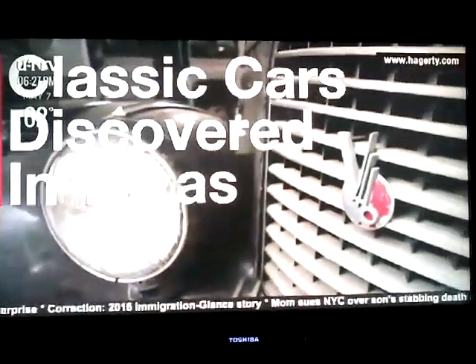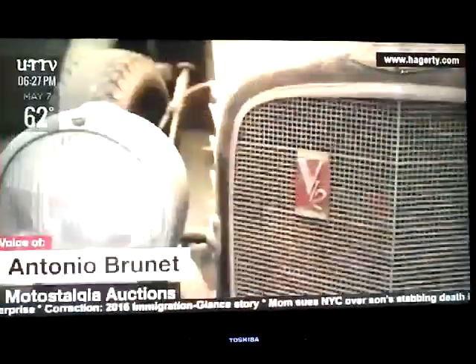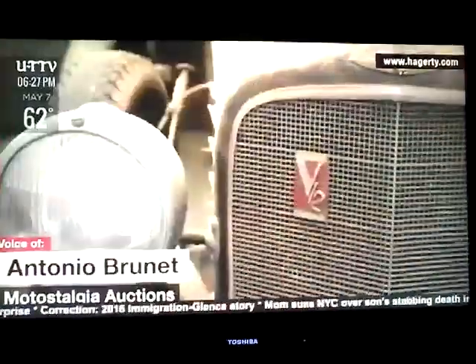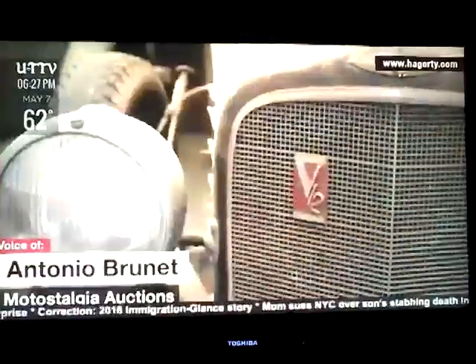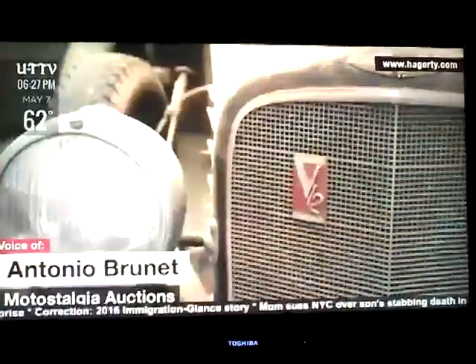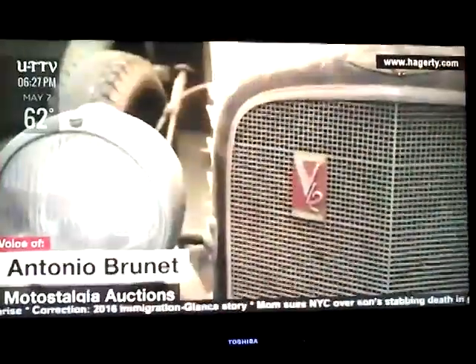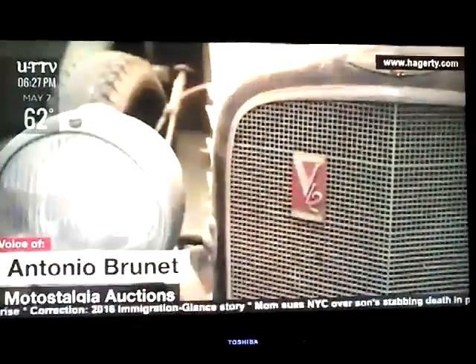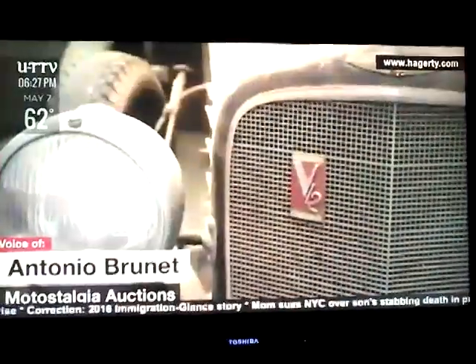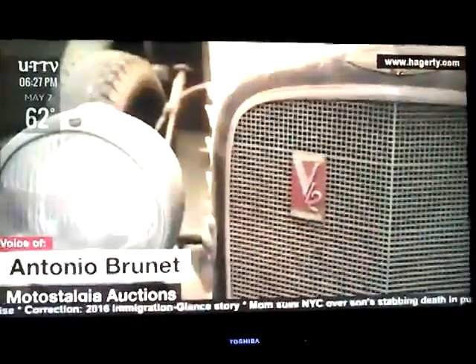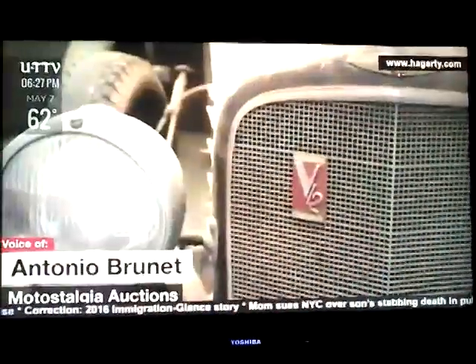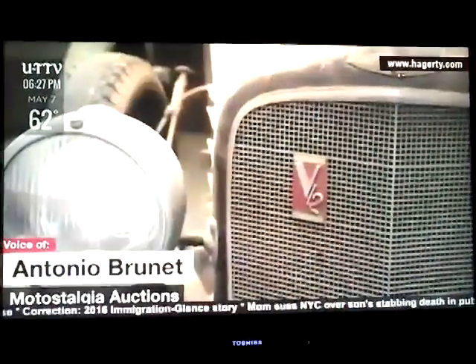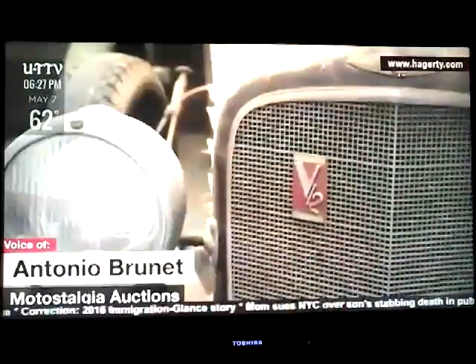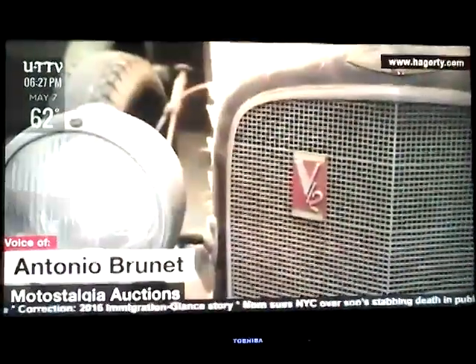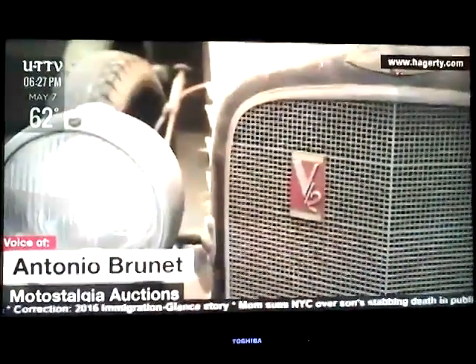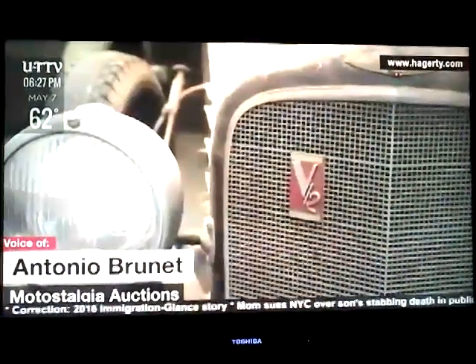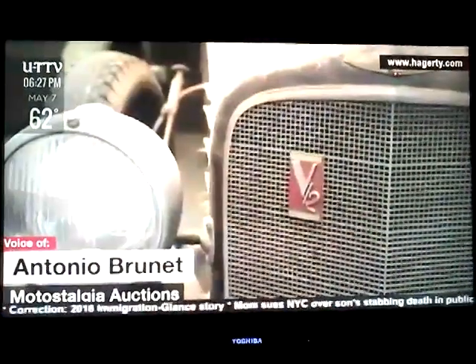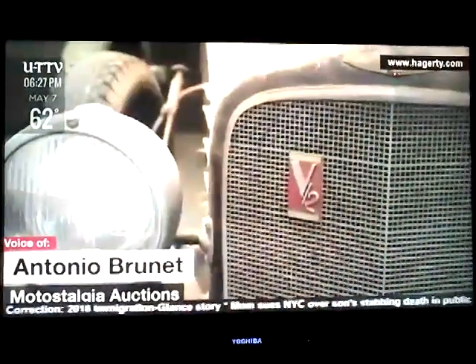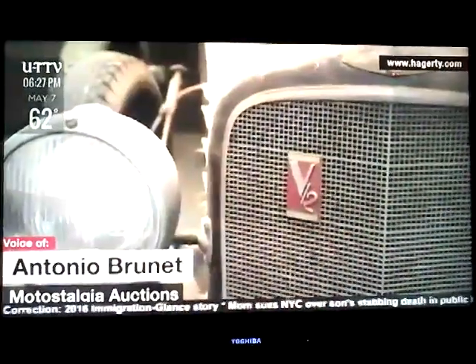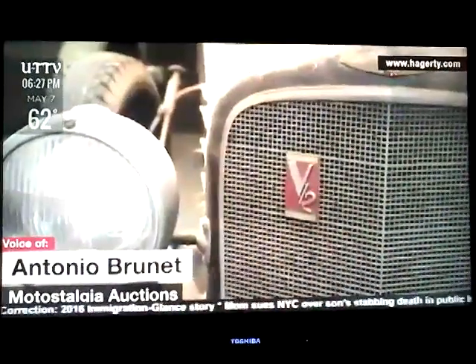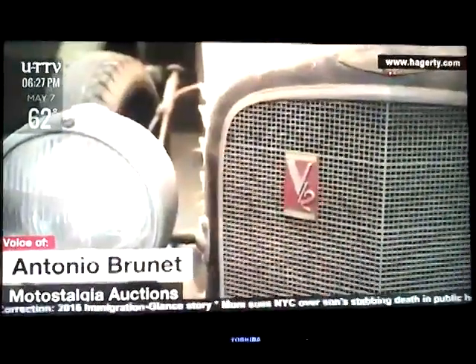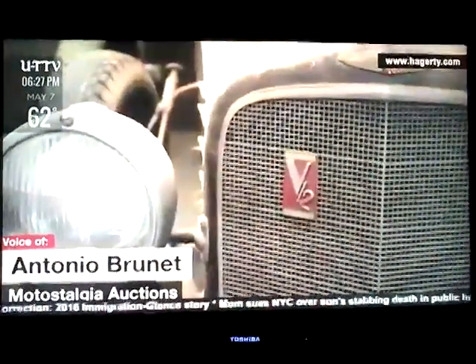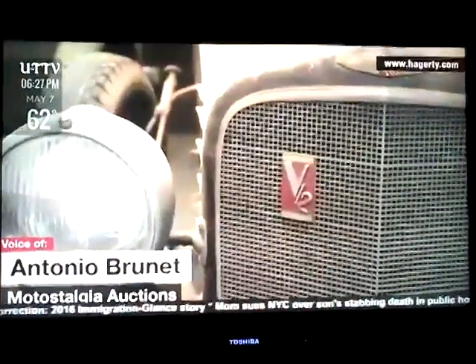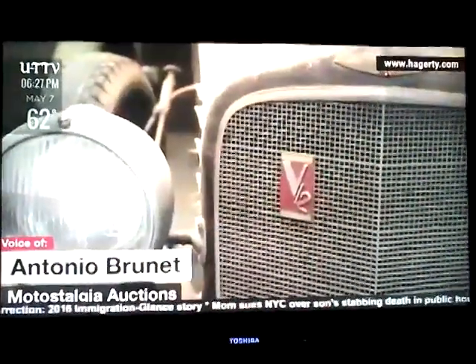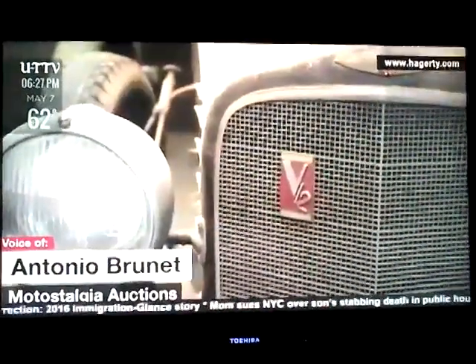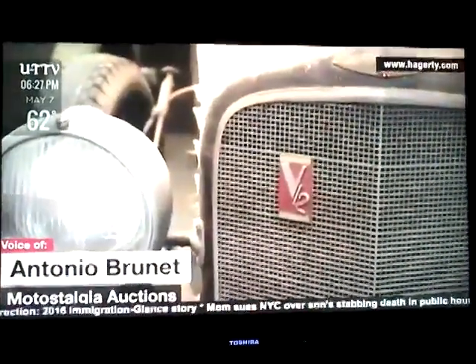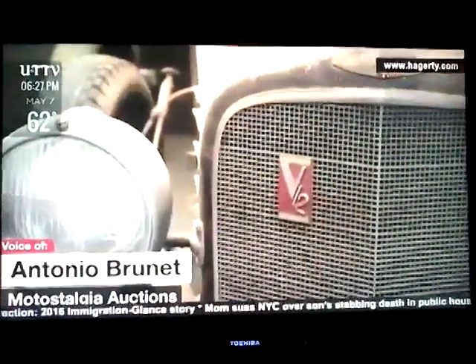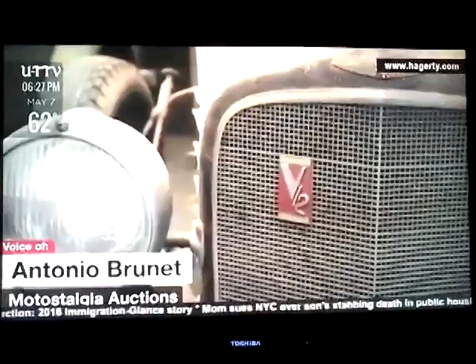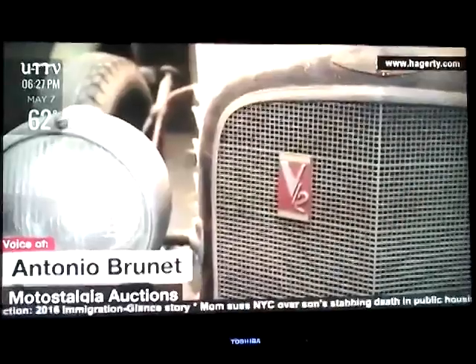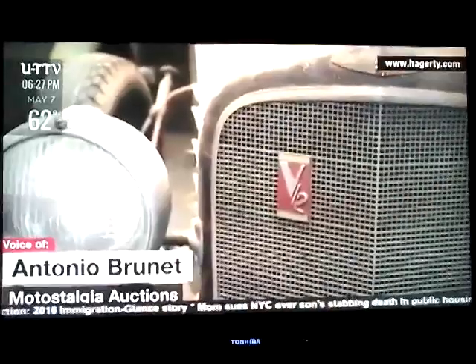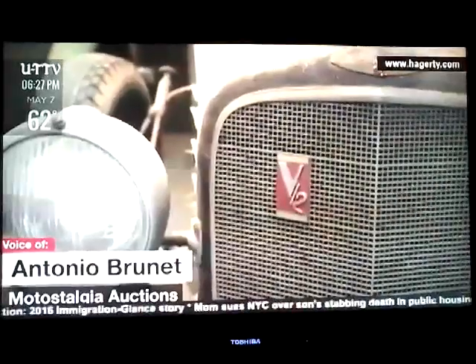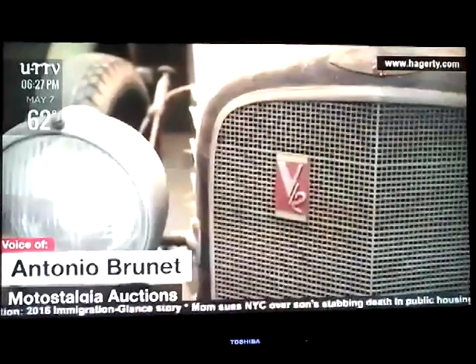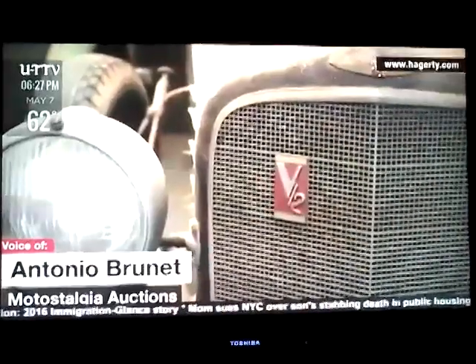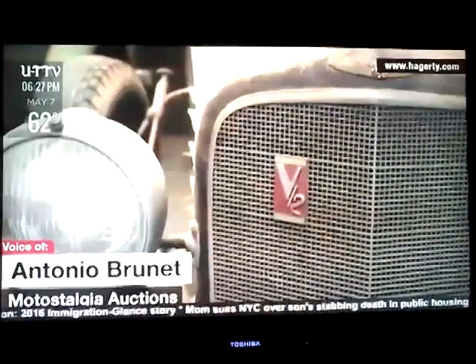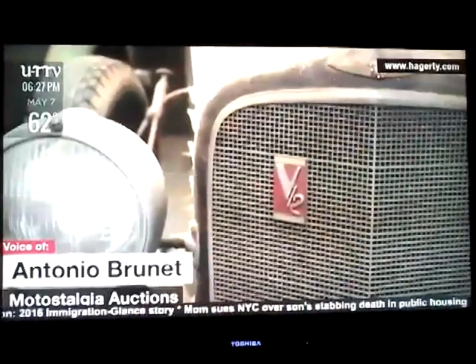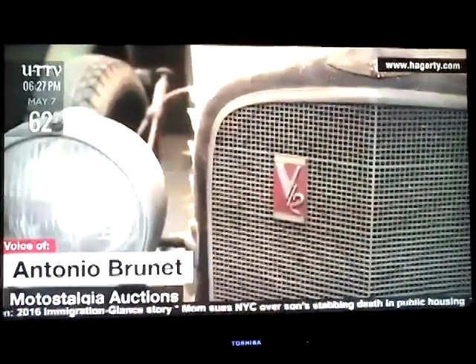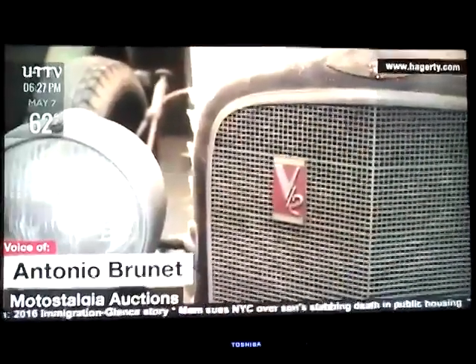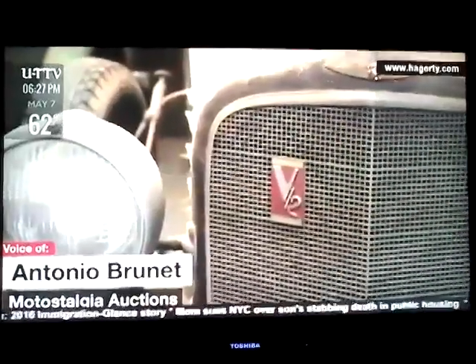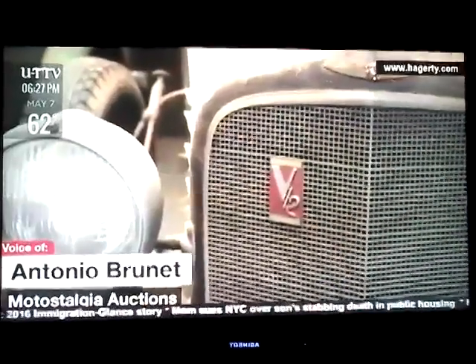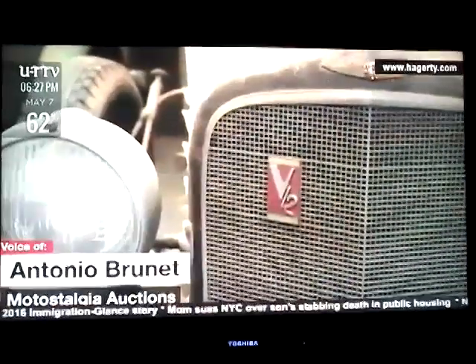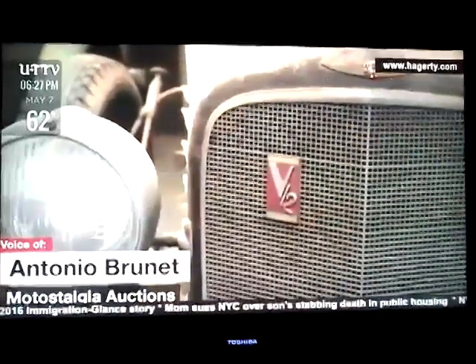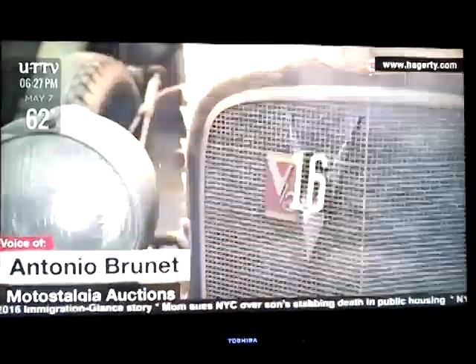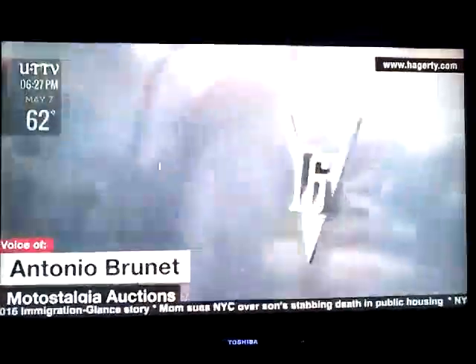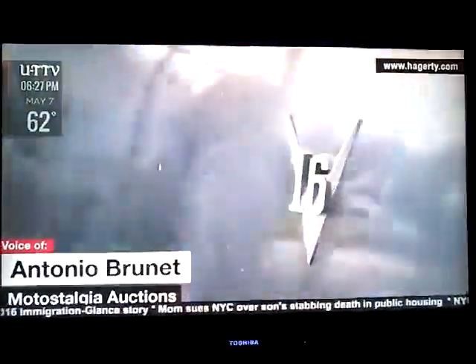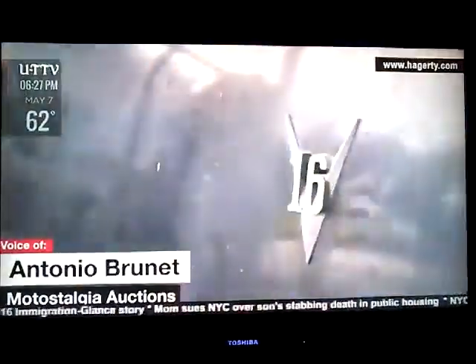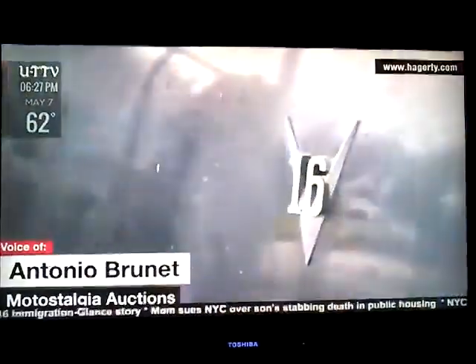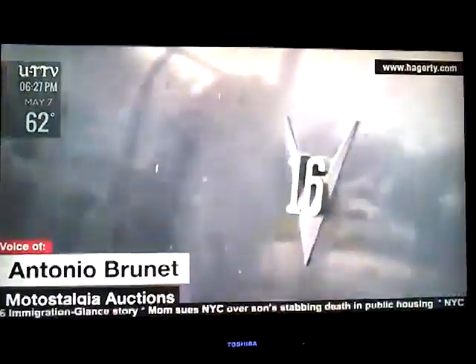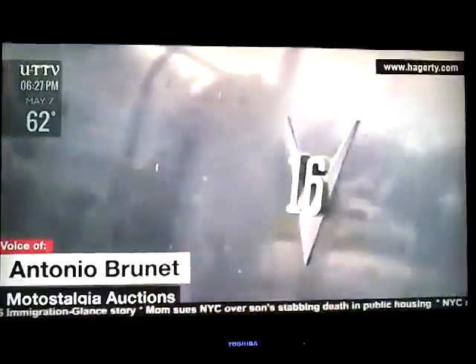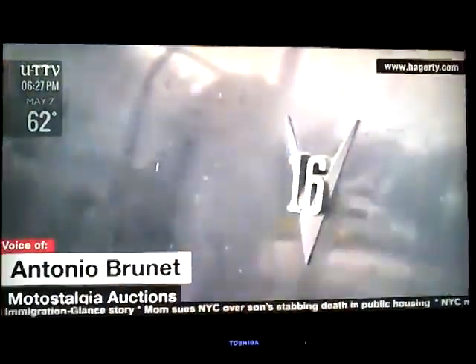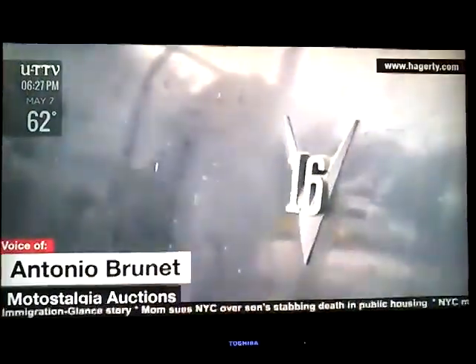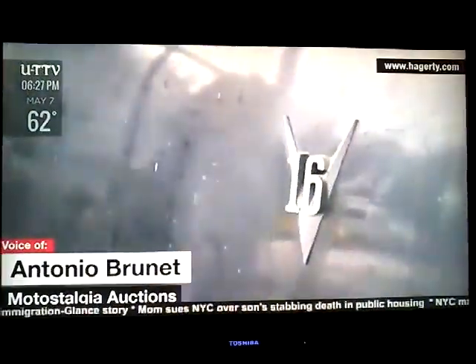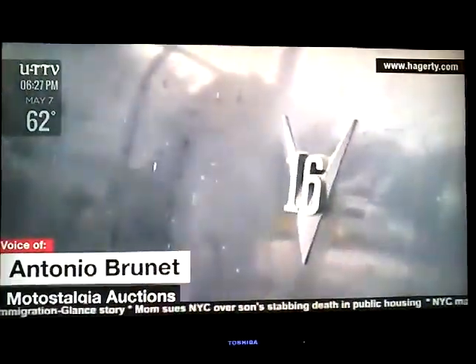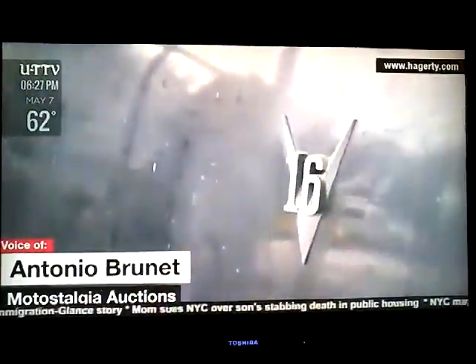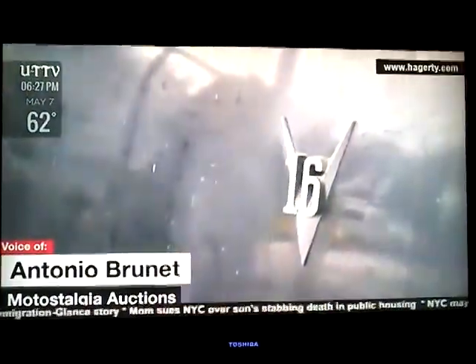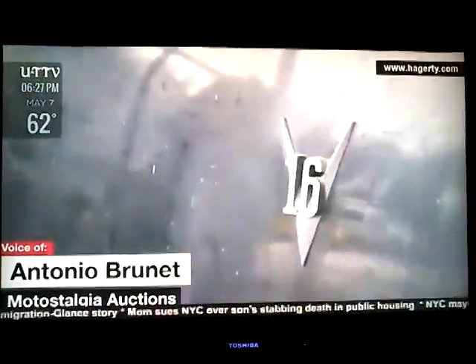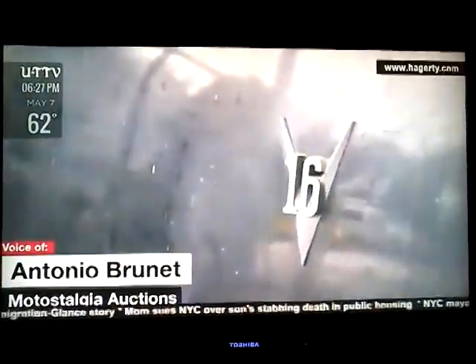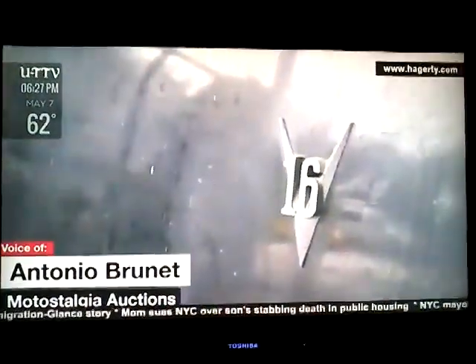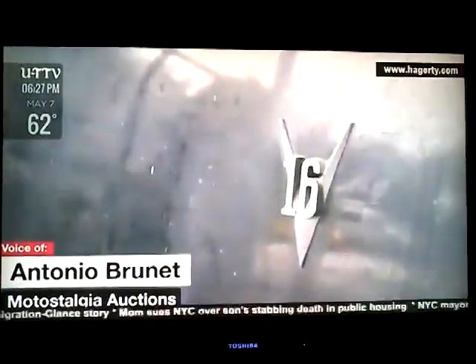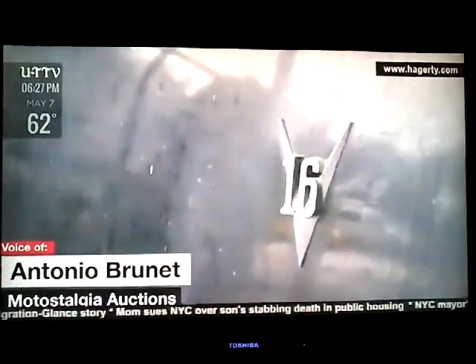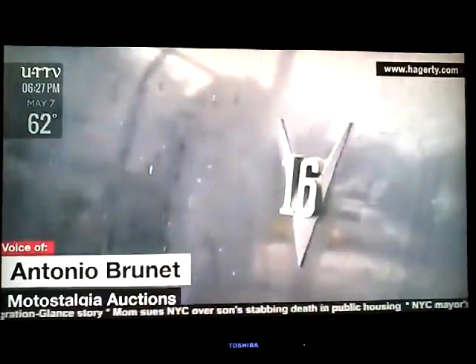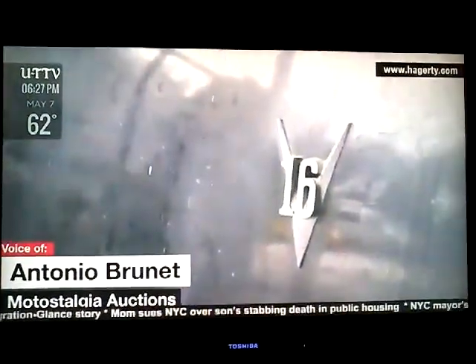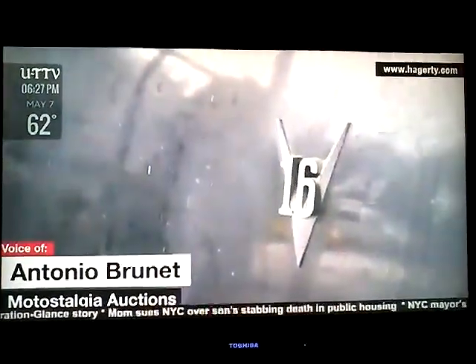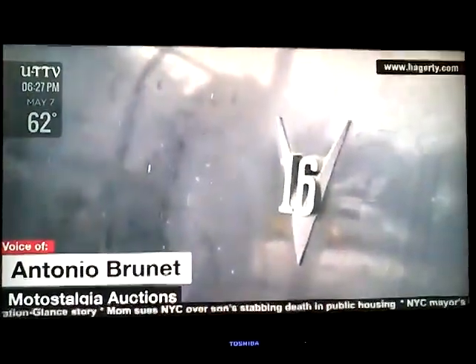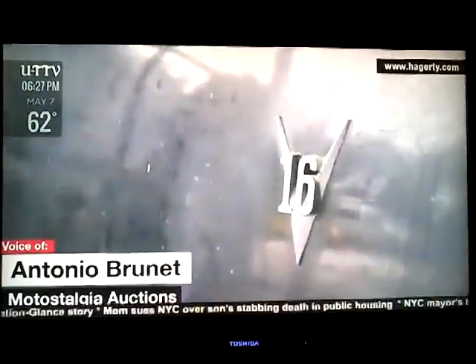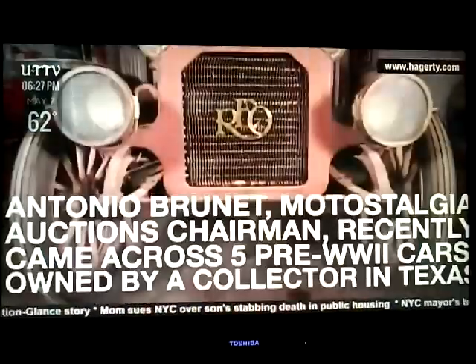As soon as I saw the little signs of B12 and B16 on the Cadillacs, I knew that there was something very special.